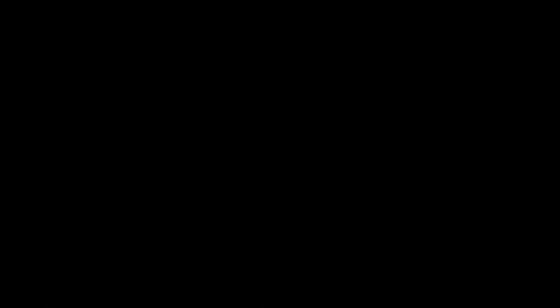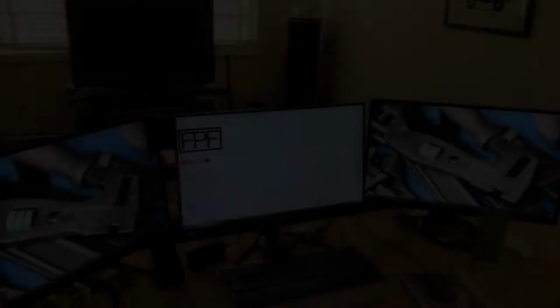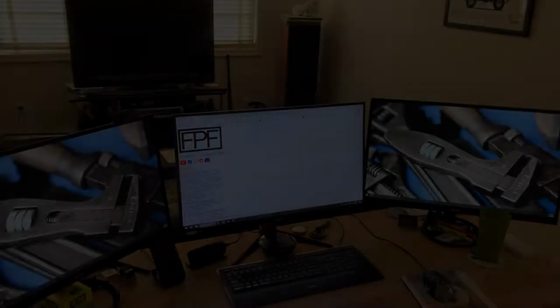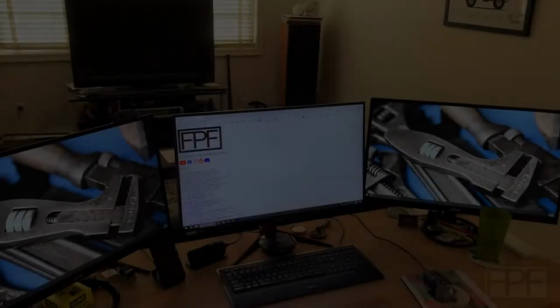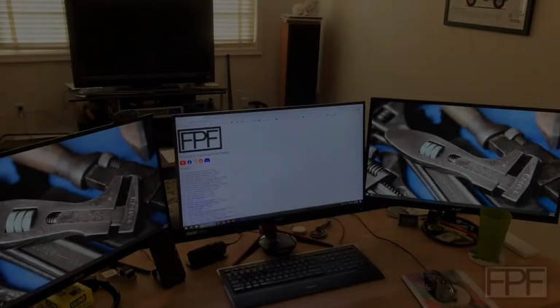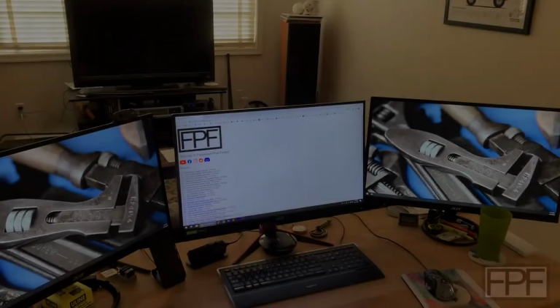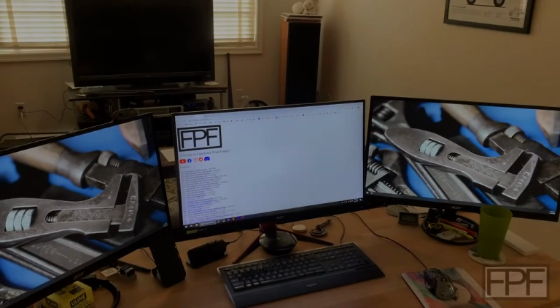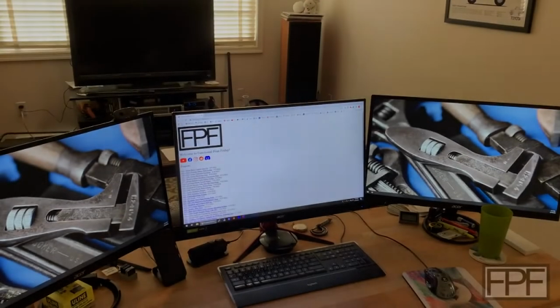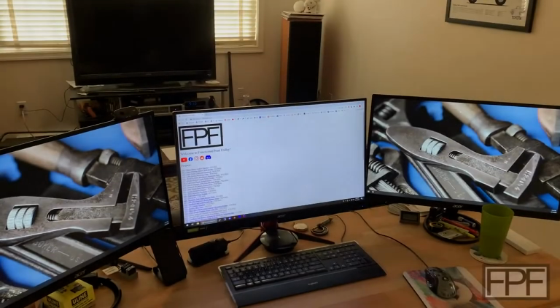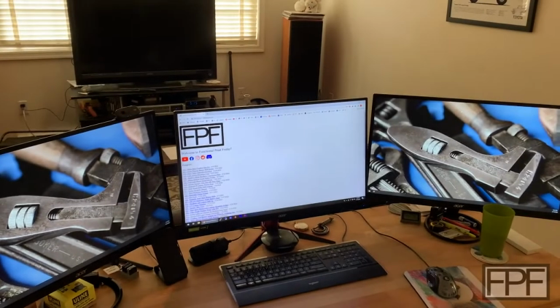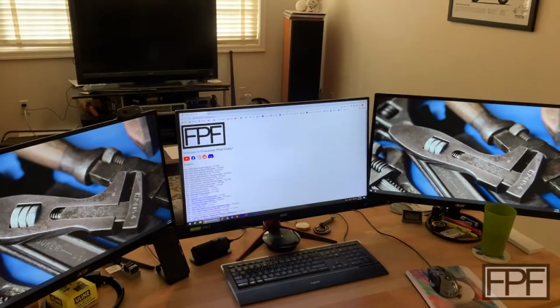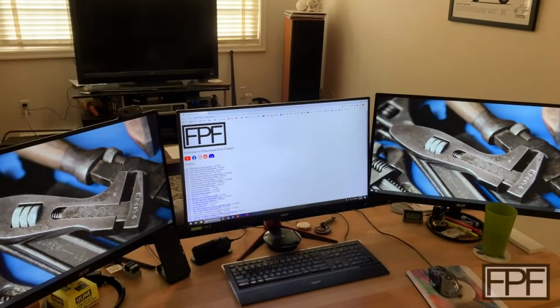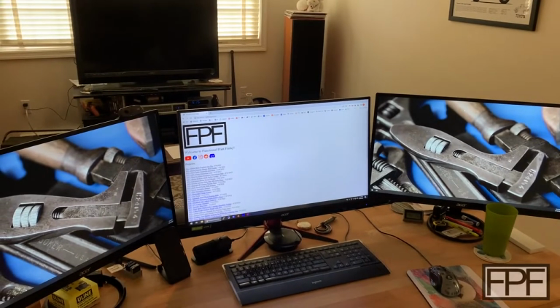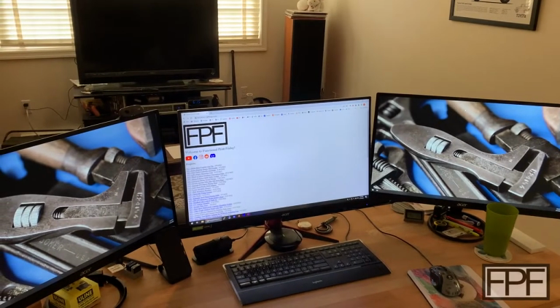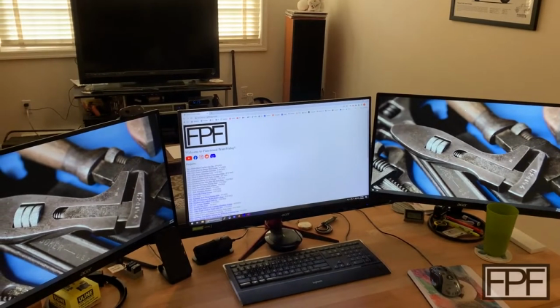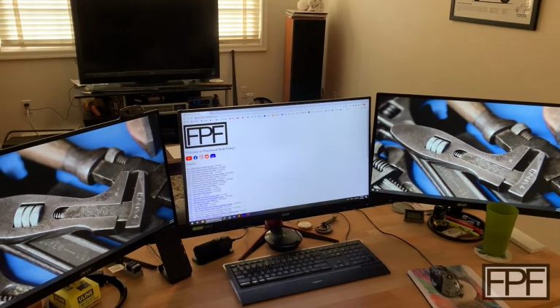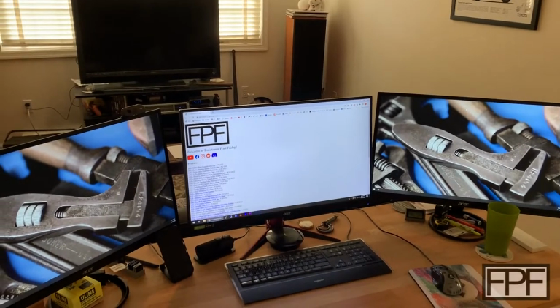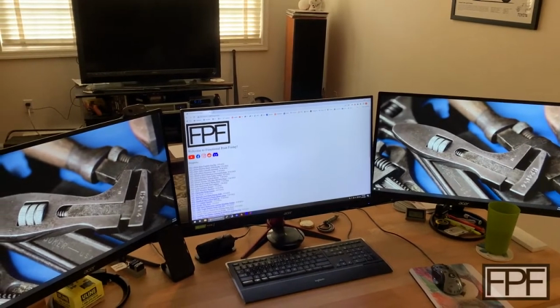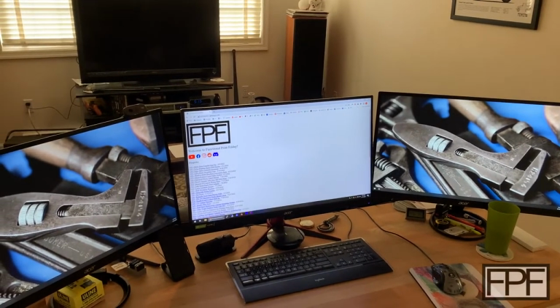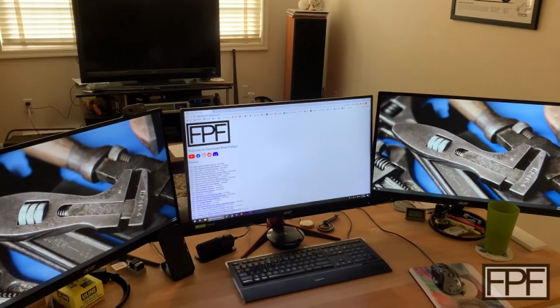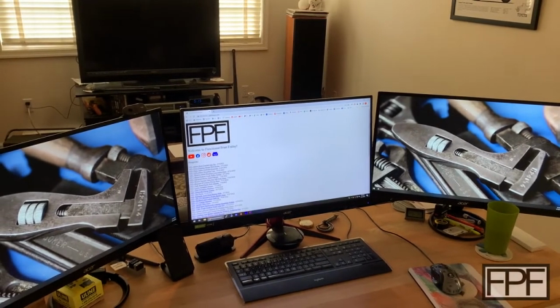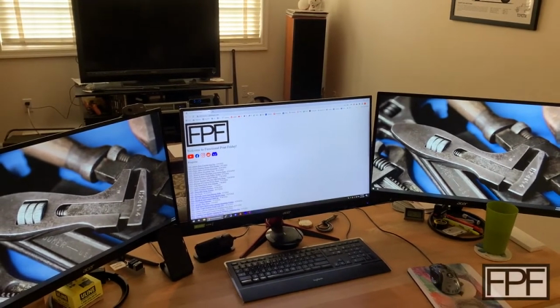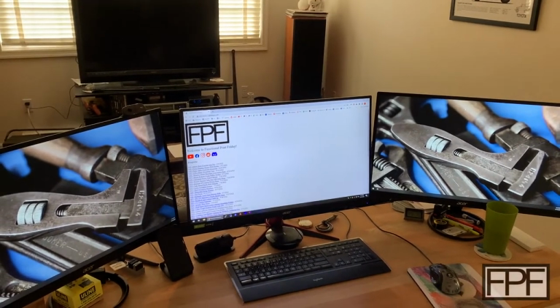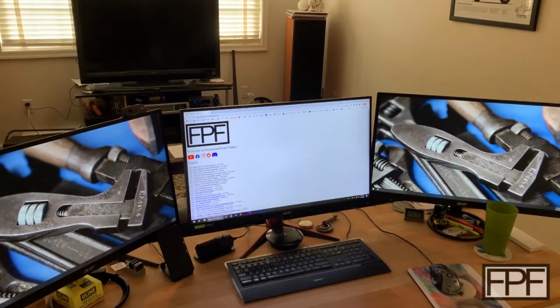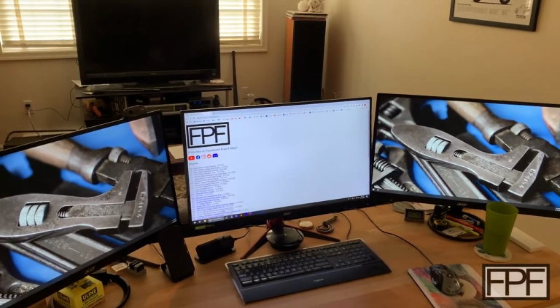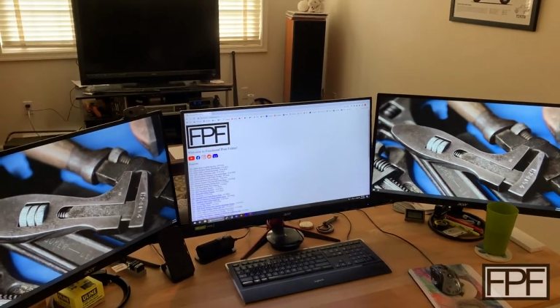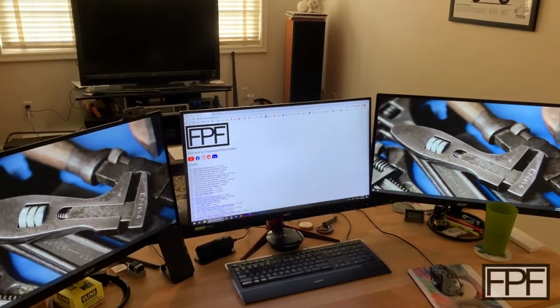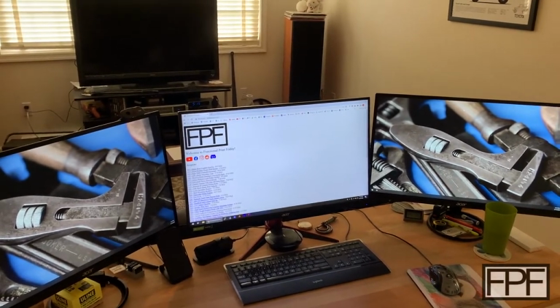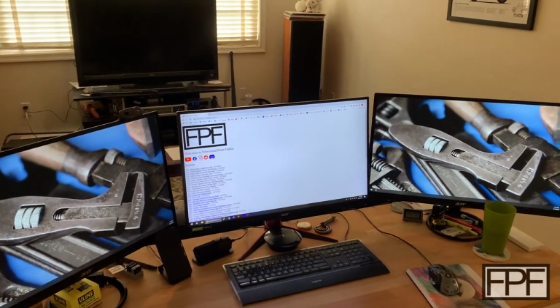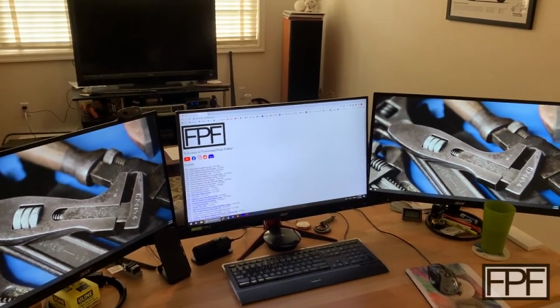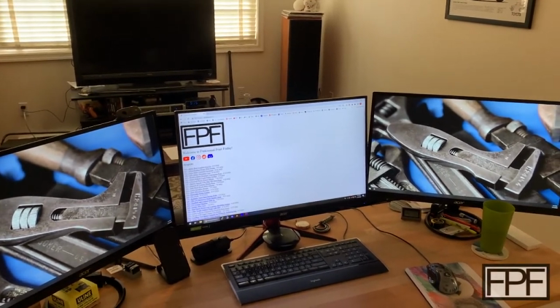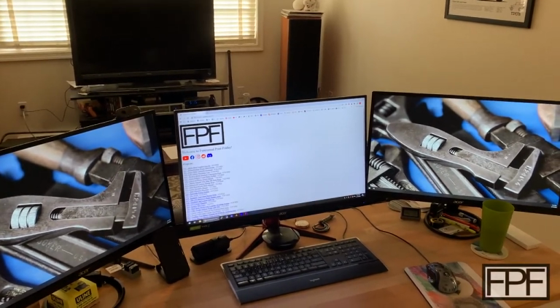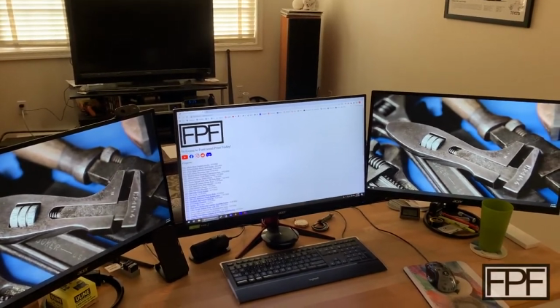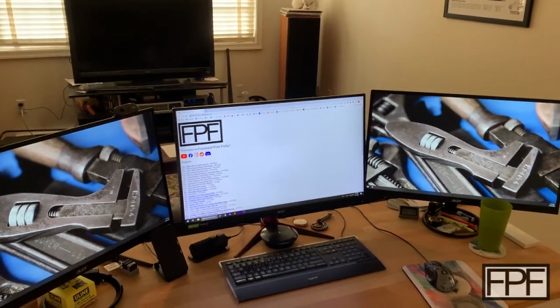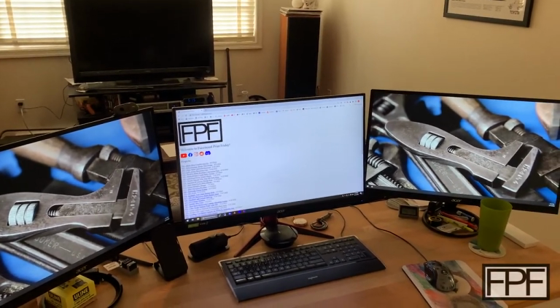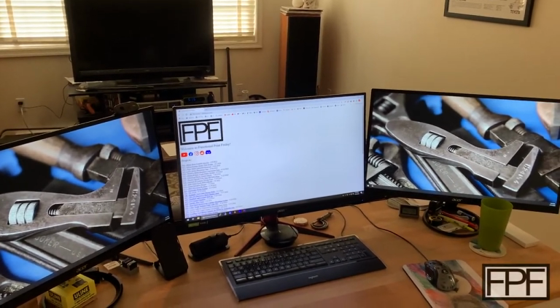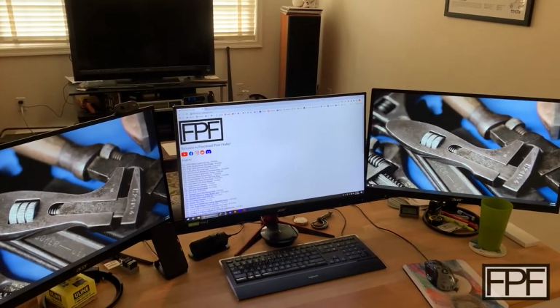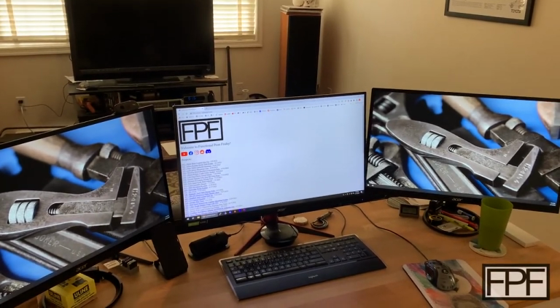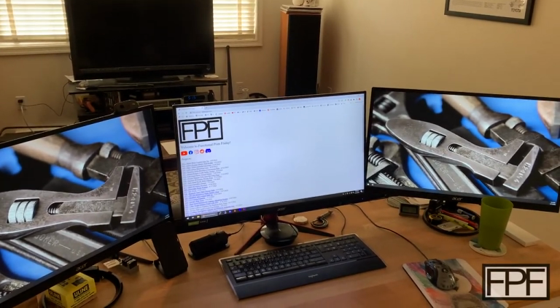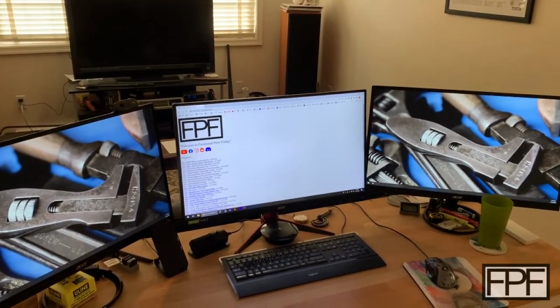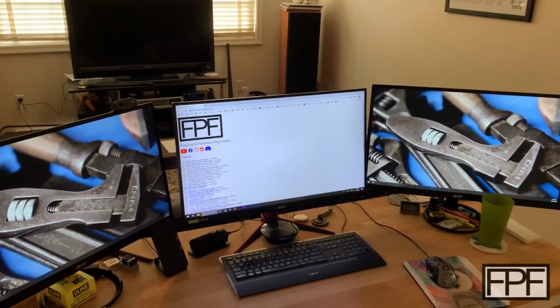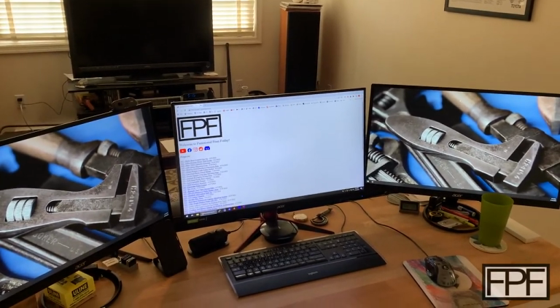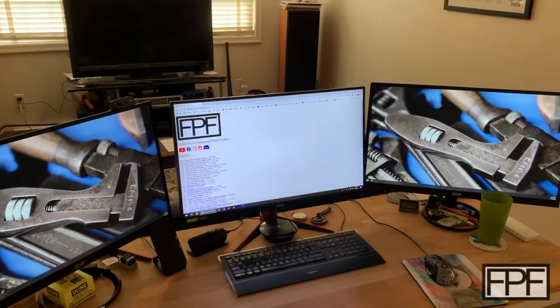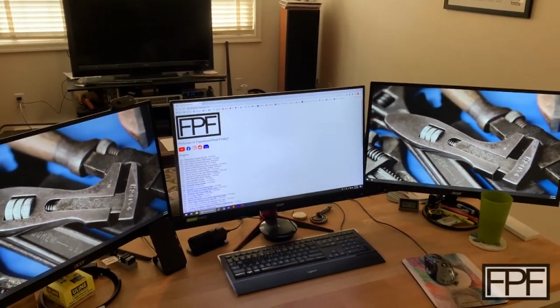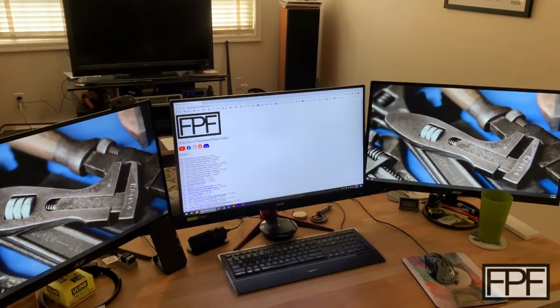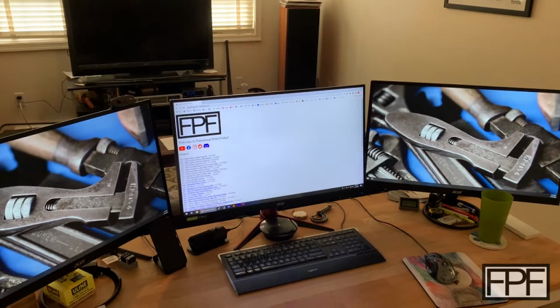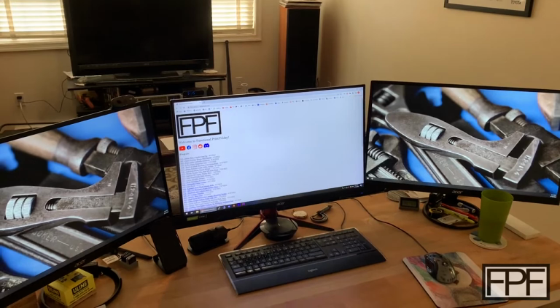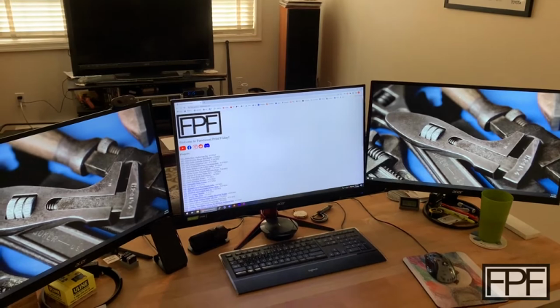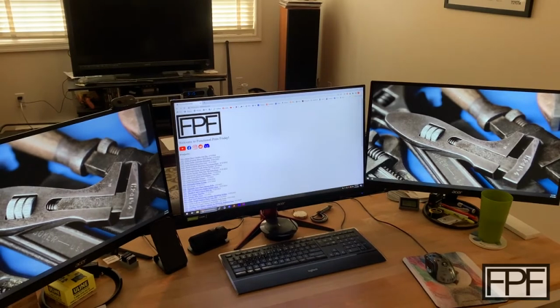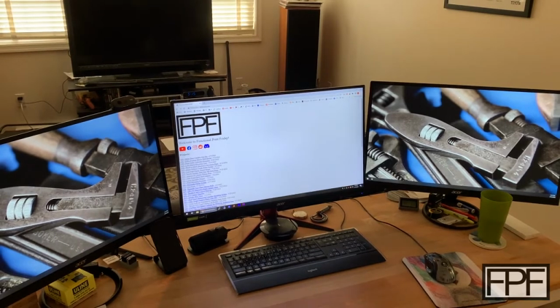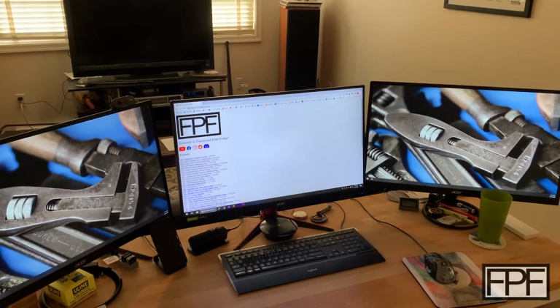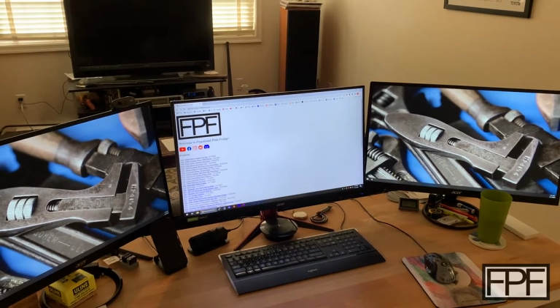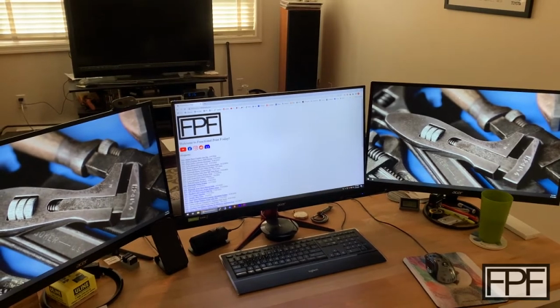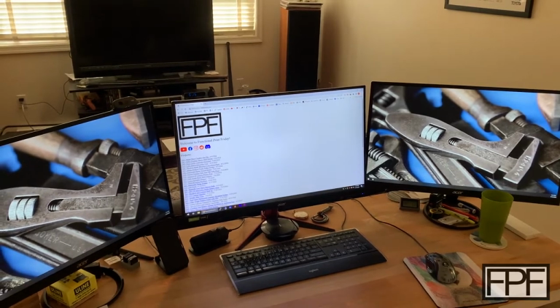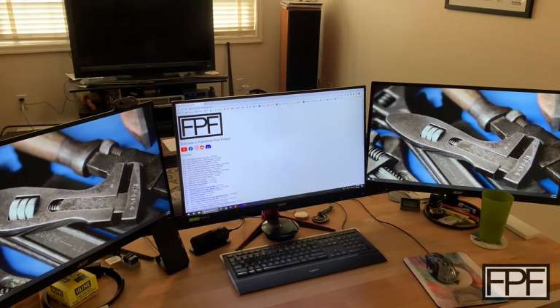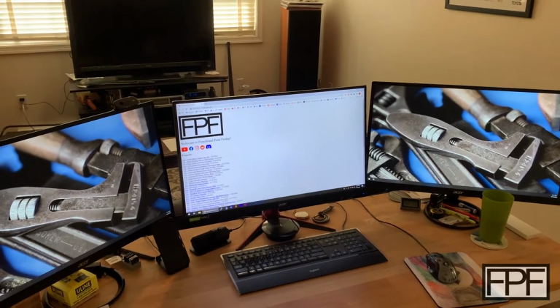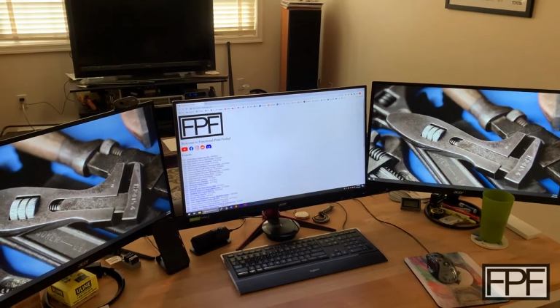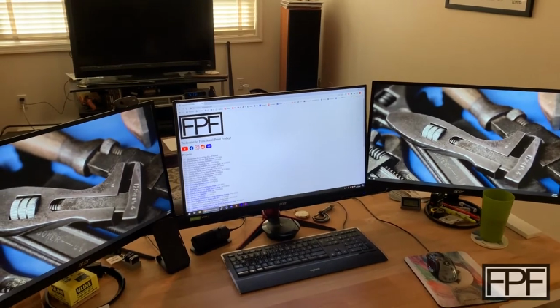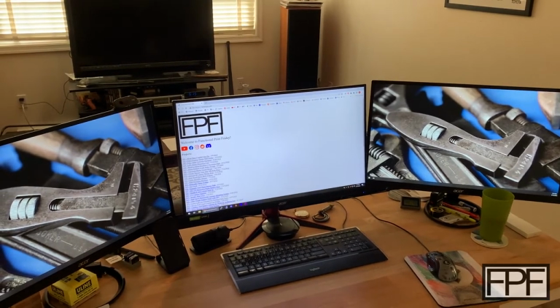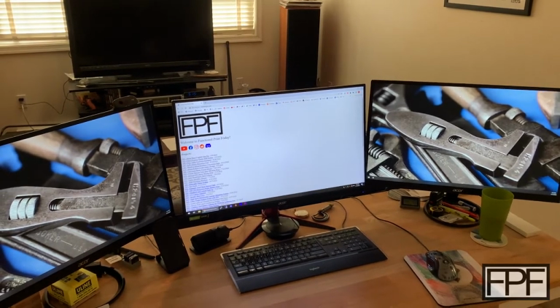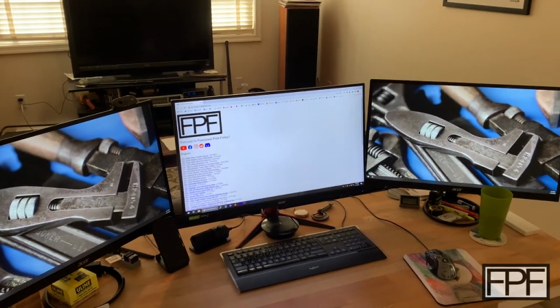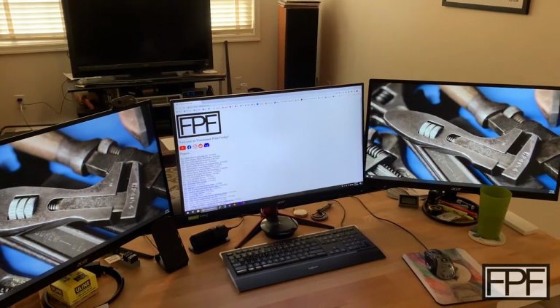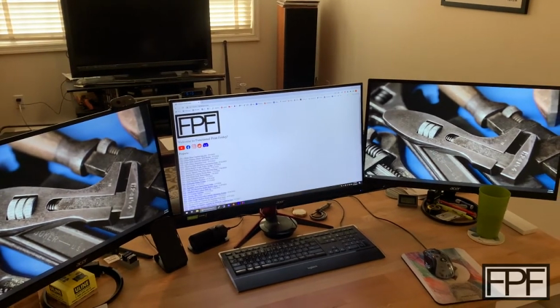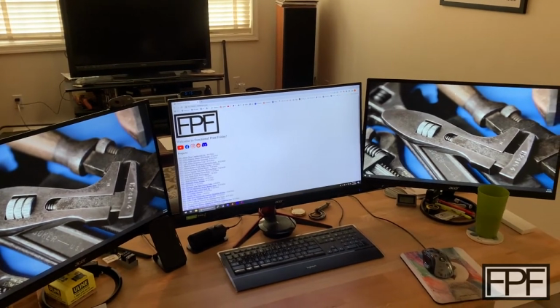Hey guys, welcome to Functional Print Friday. Feeling a bit under the weather today, but I didn't want to miss a Friday, so I figured we'd just do a simple, easy one.